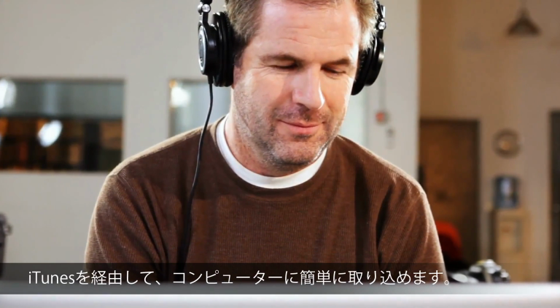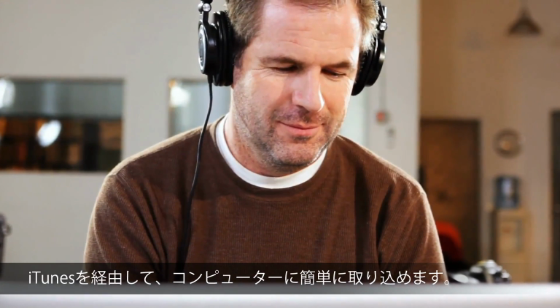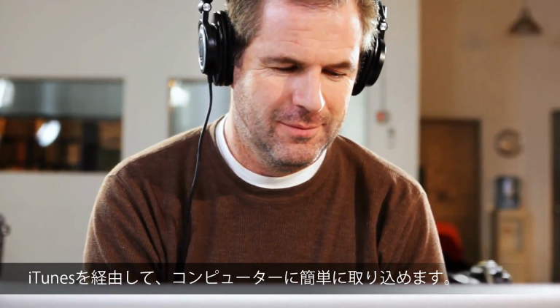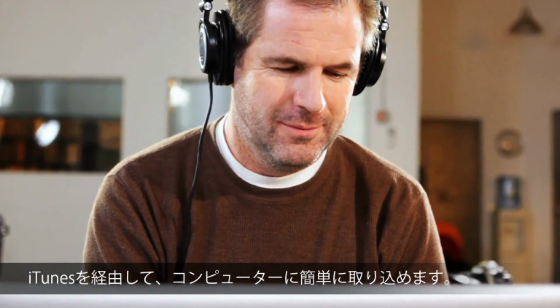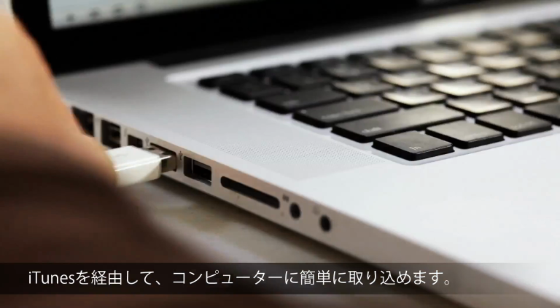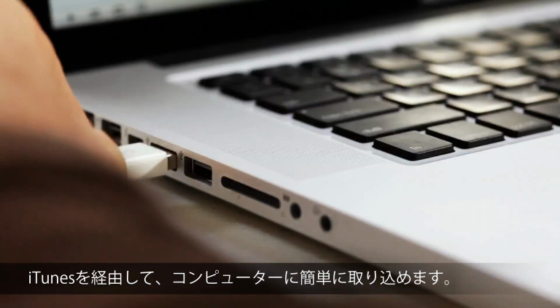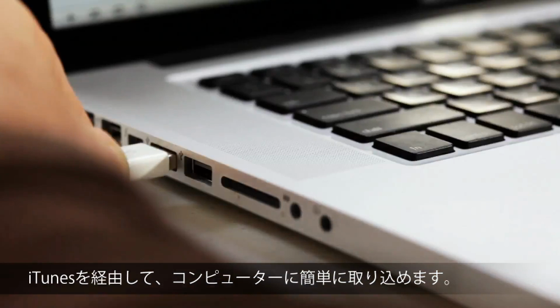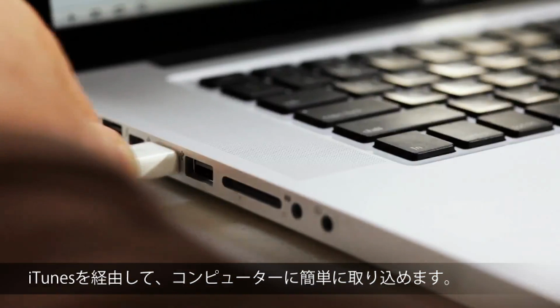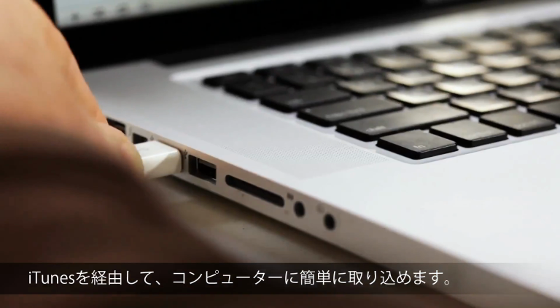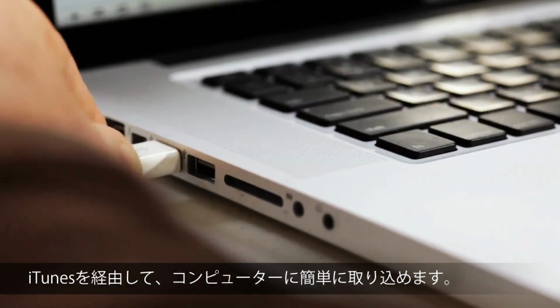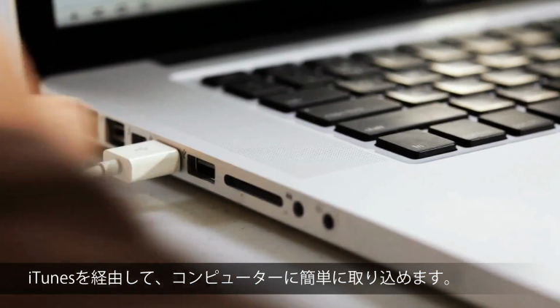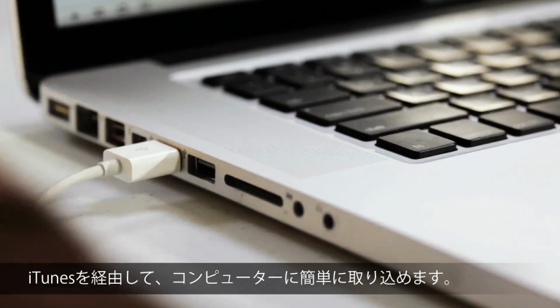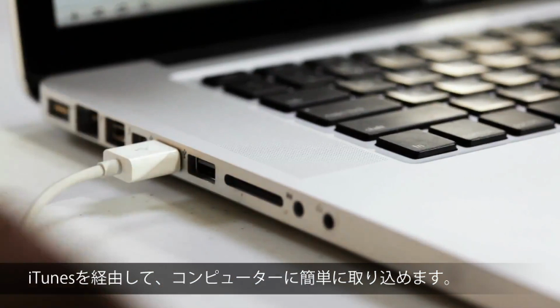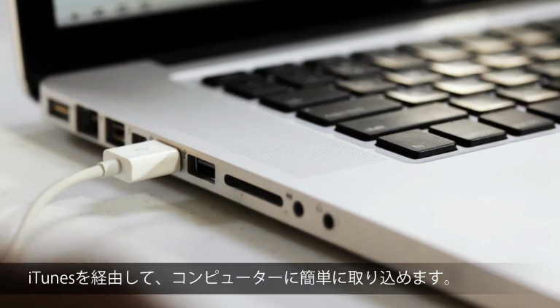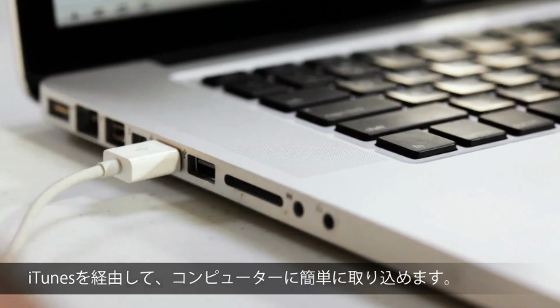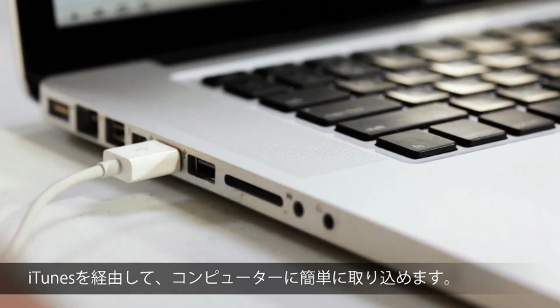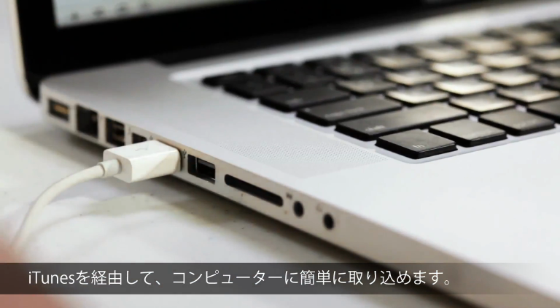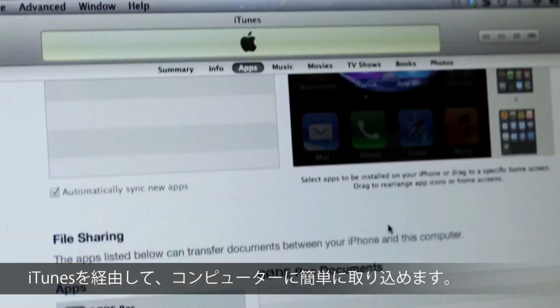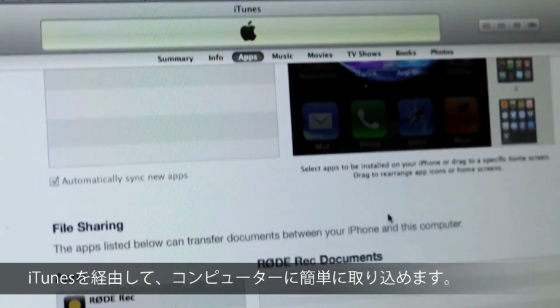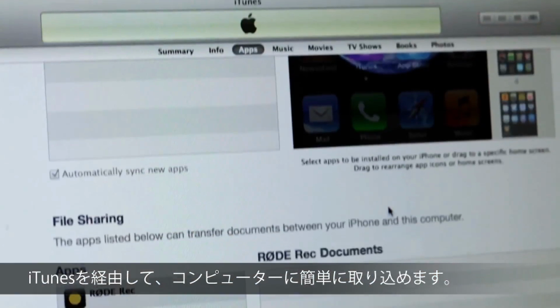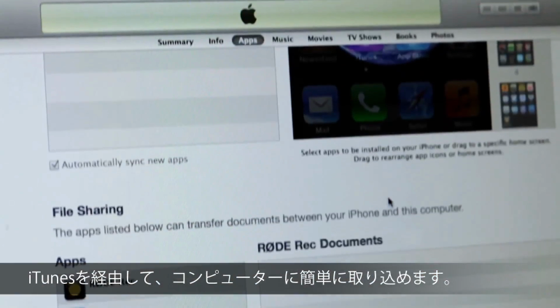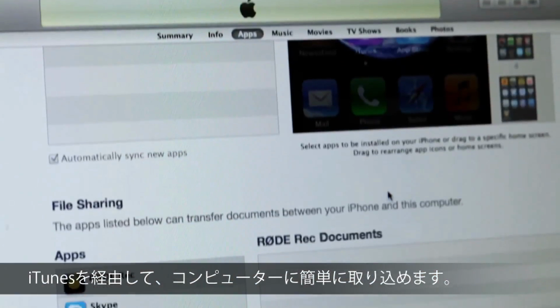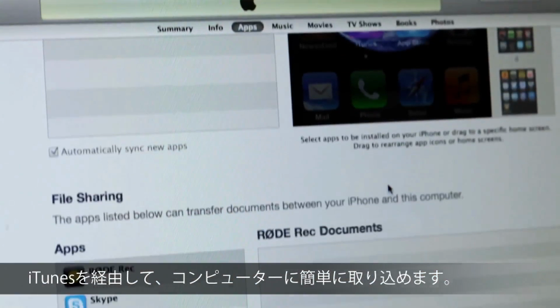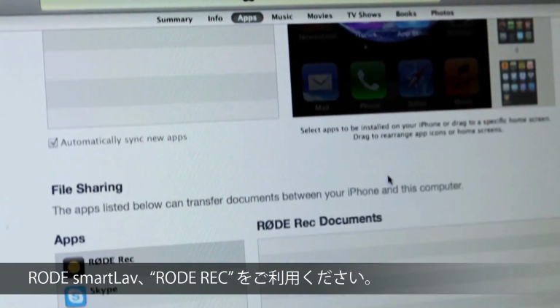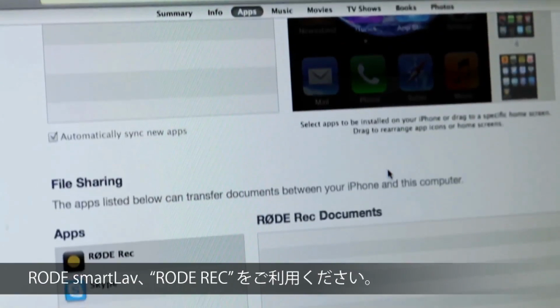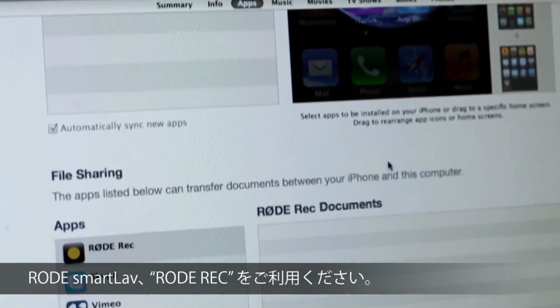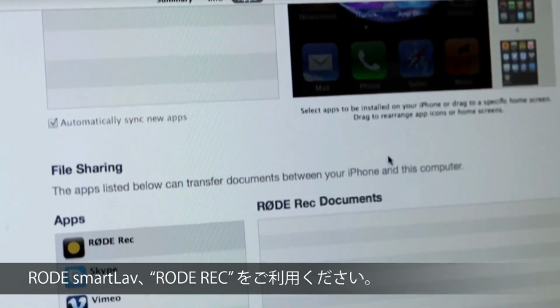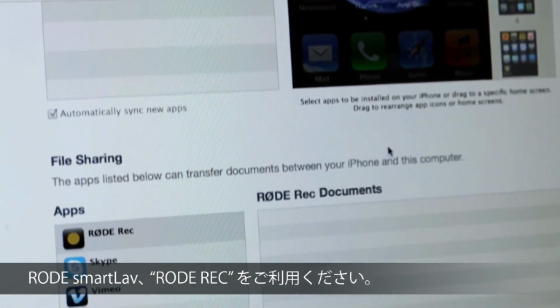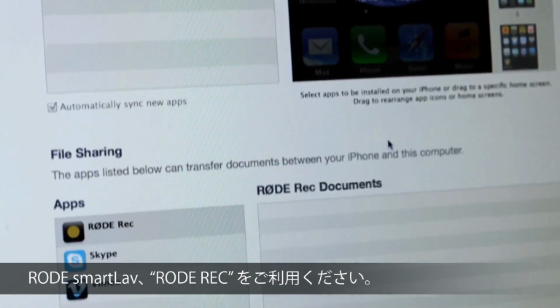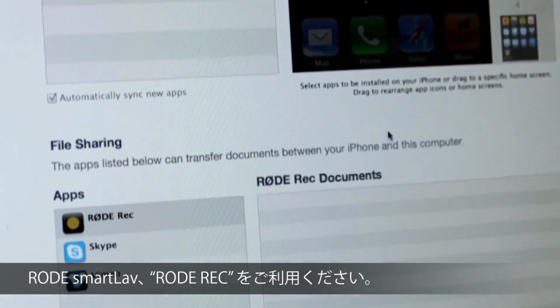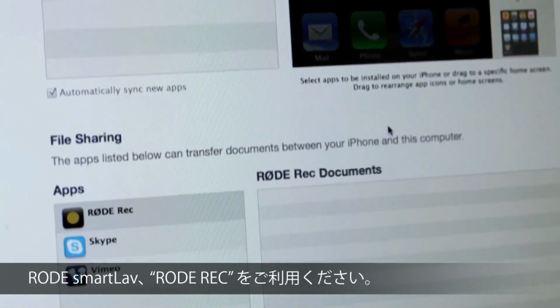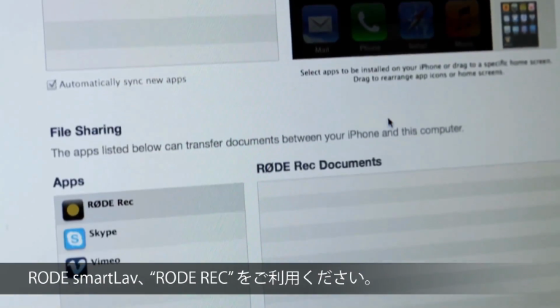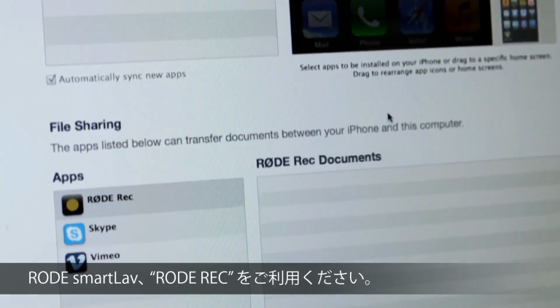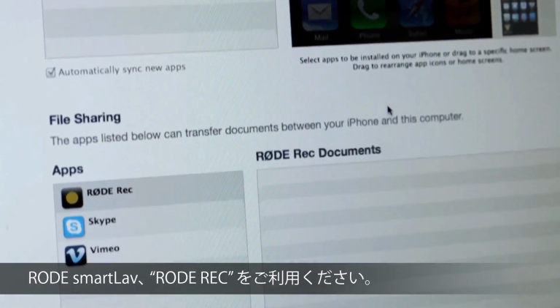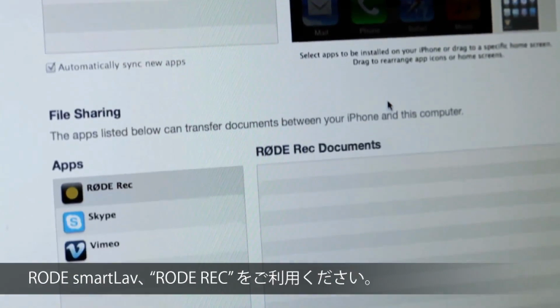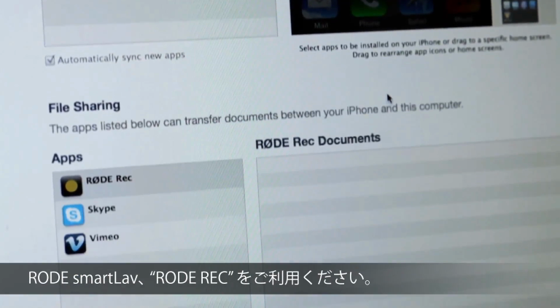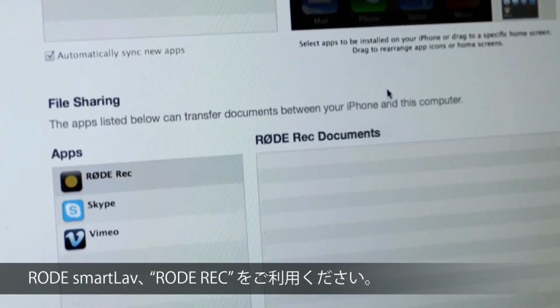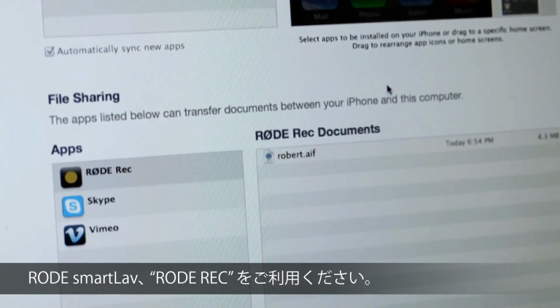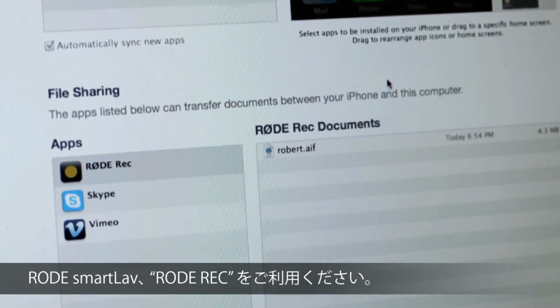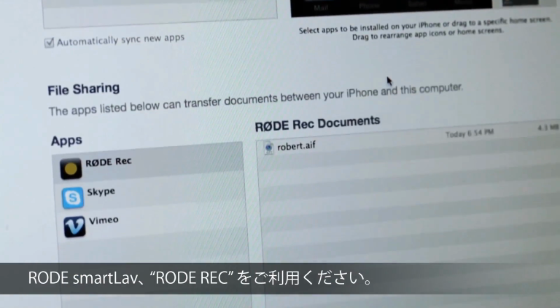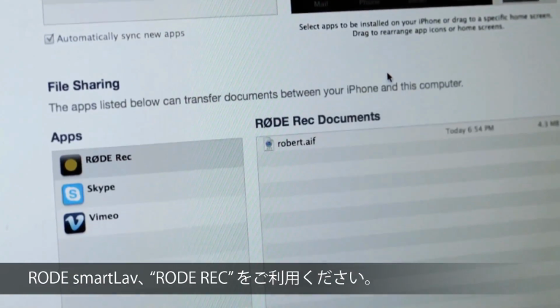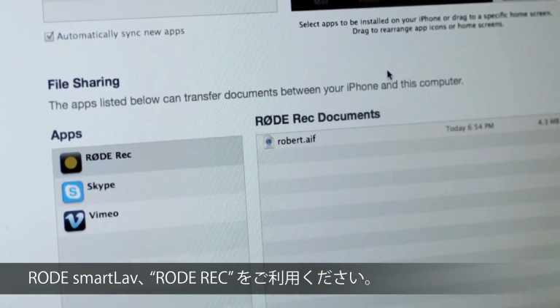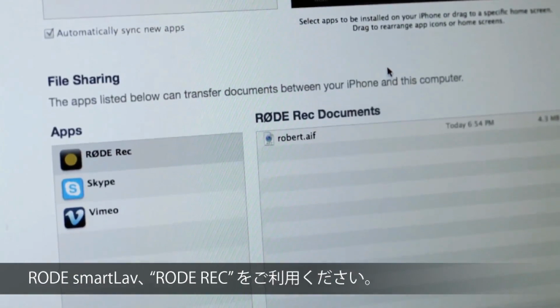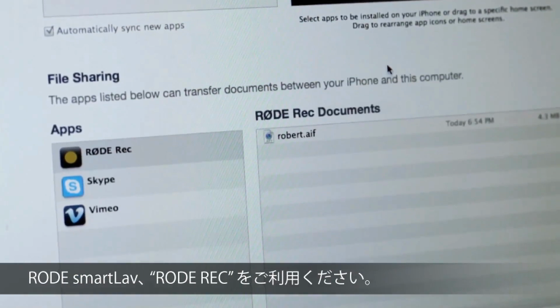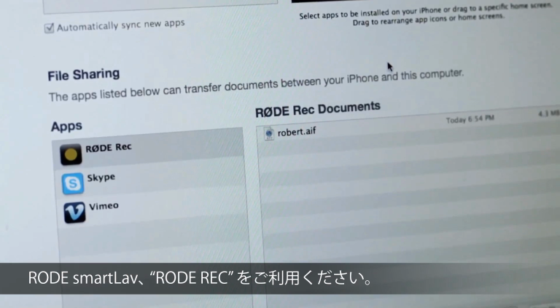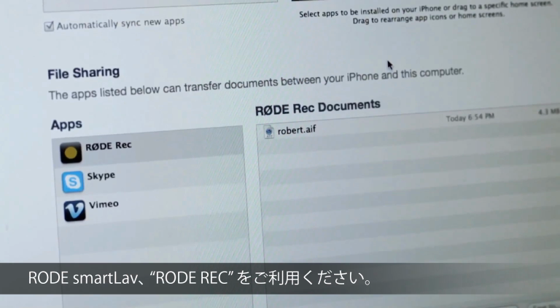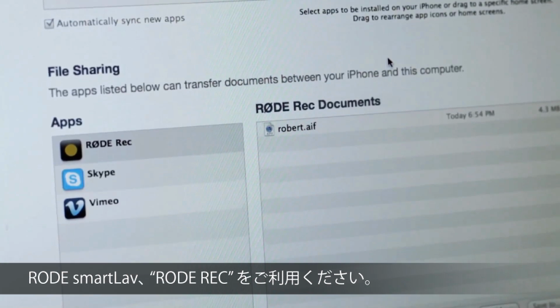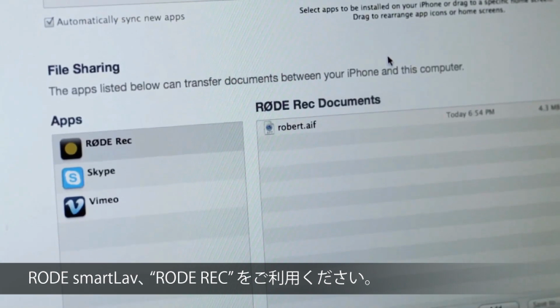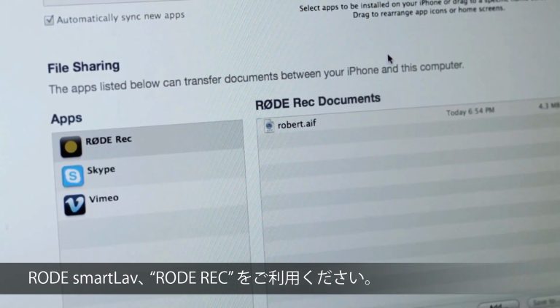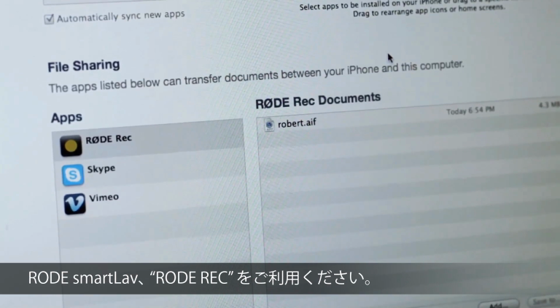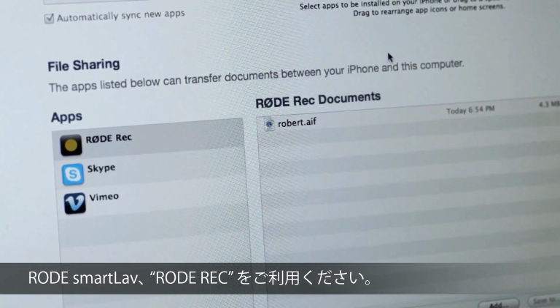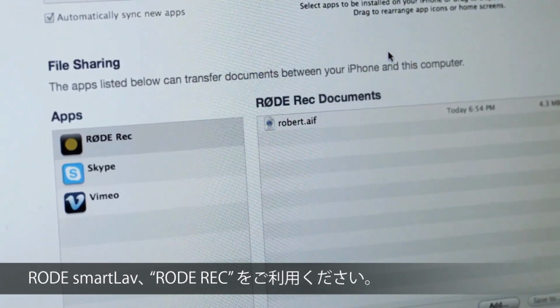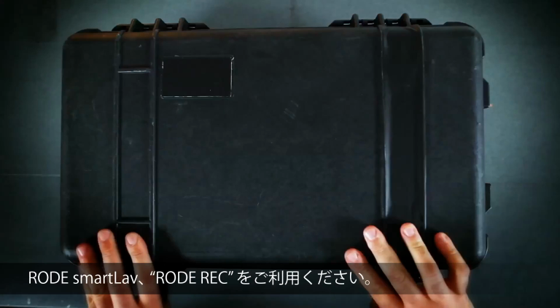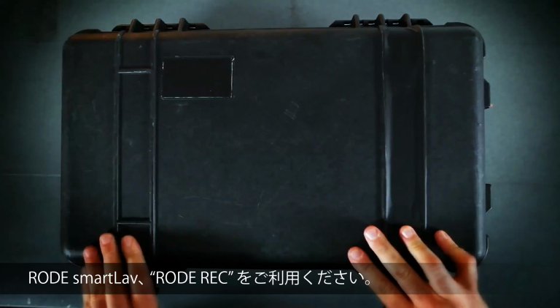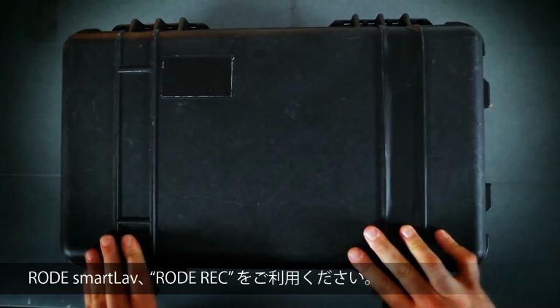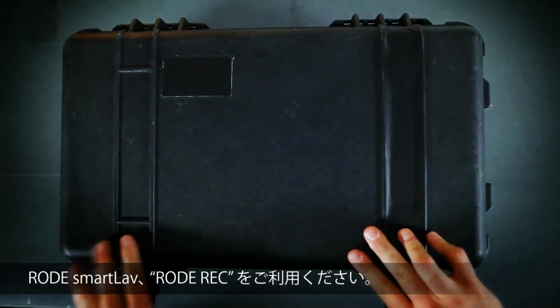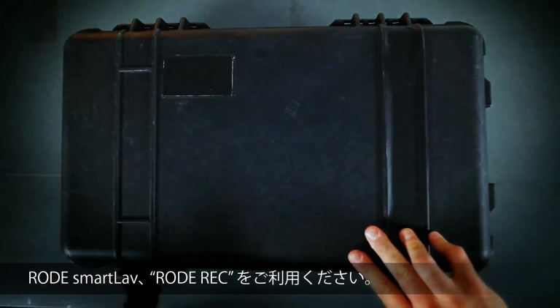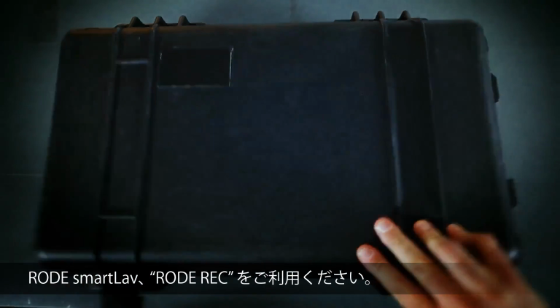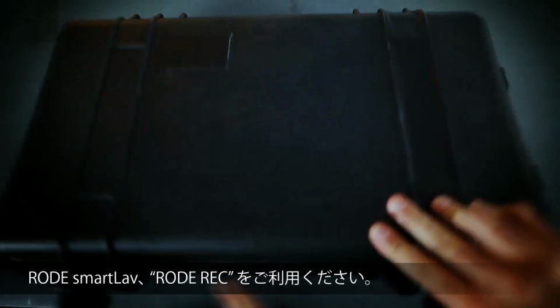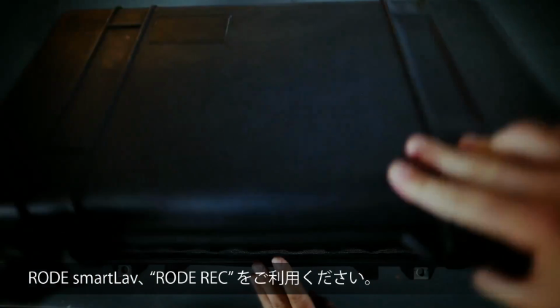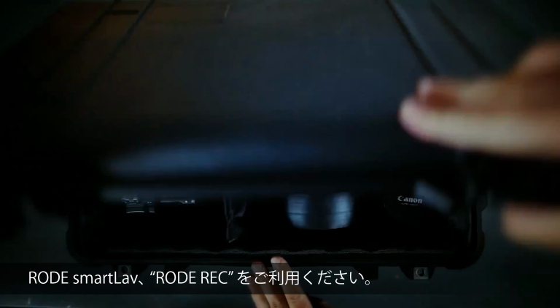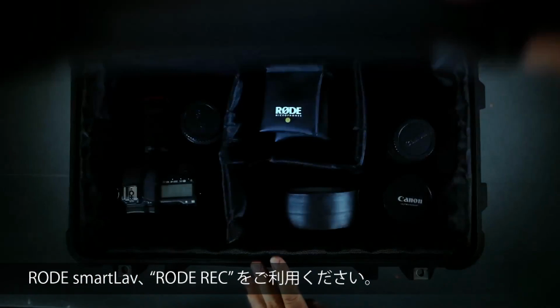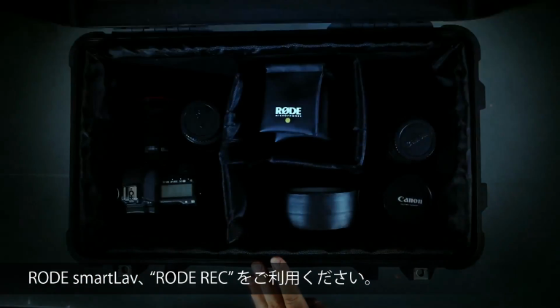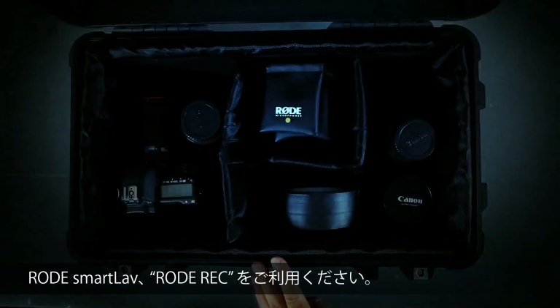The Rode SmartLav microphone and Rode Rec app — available now.